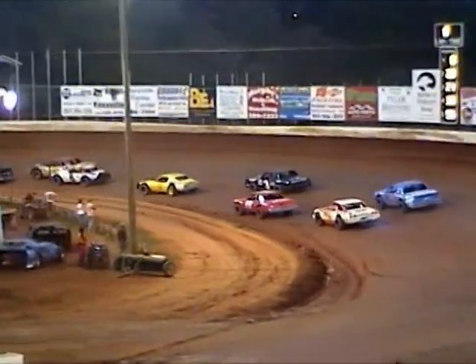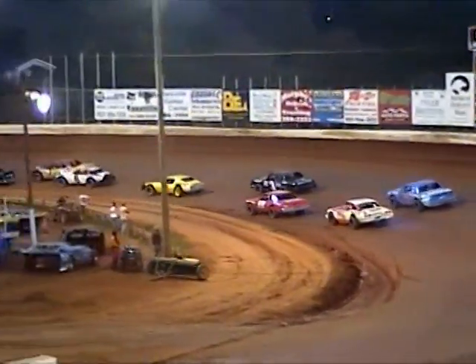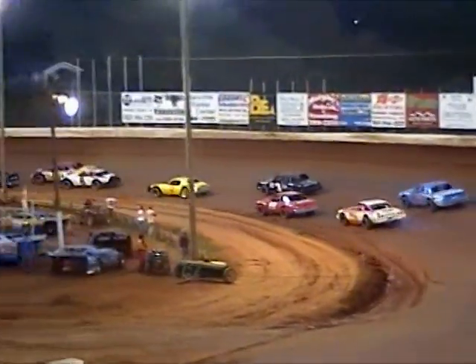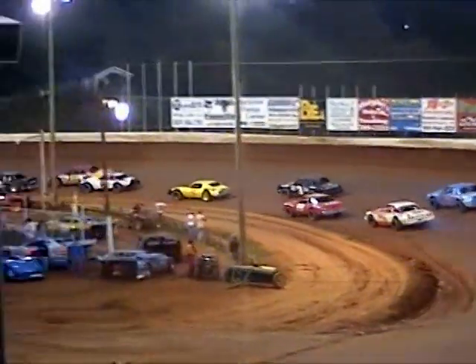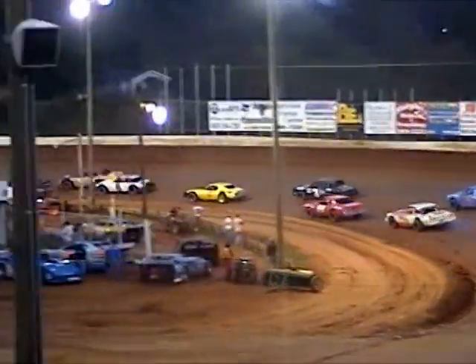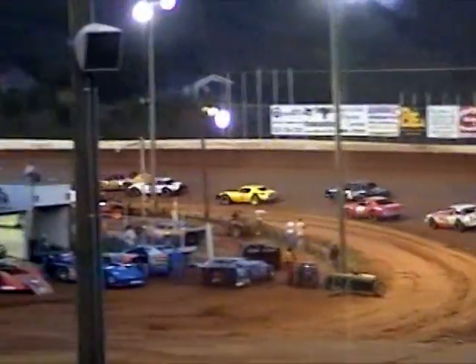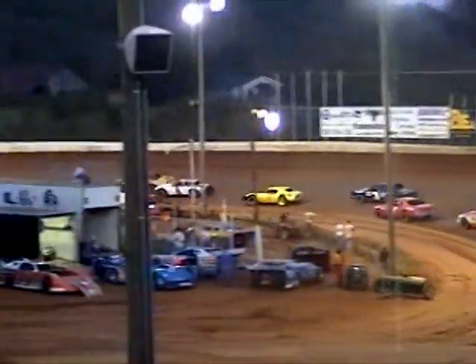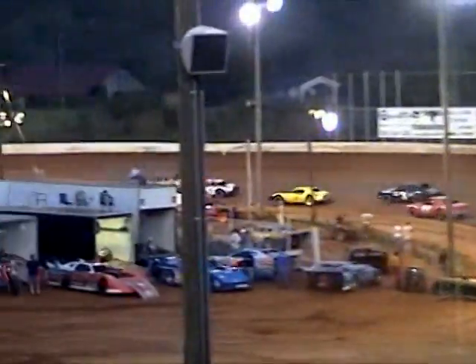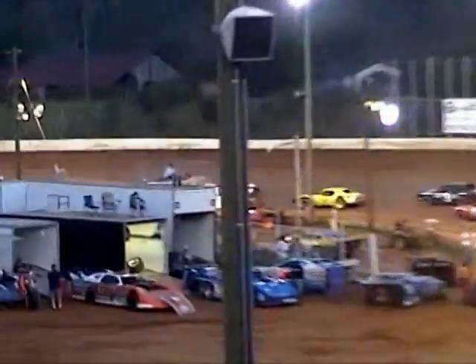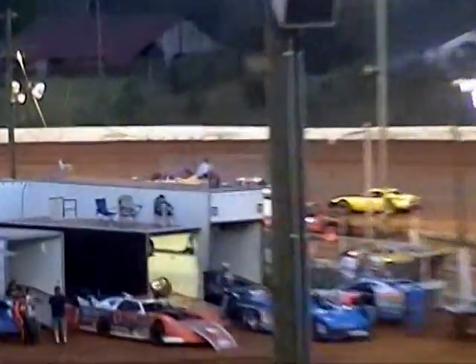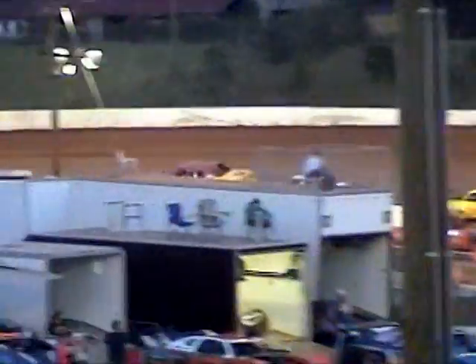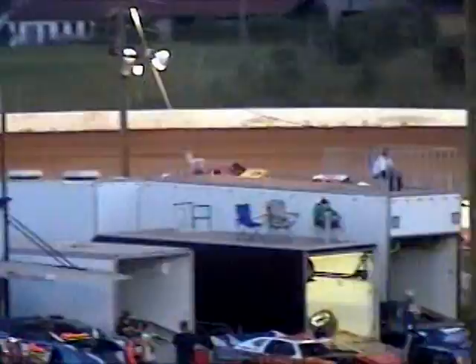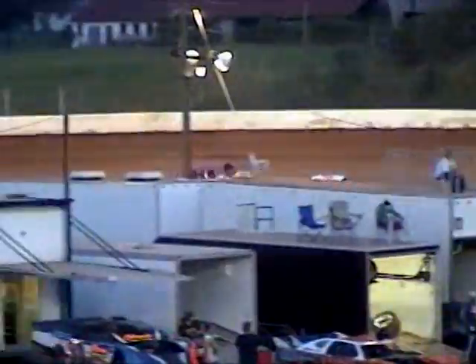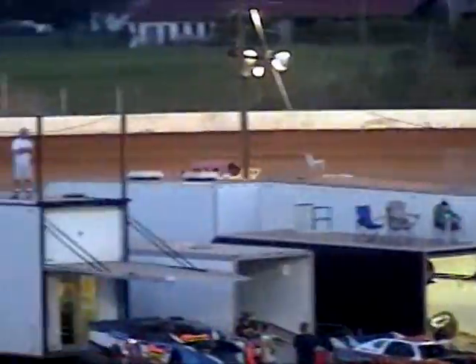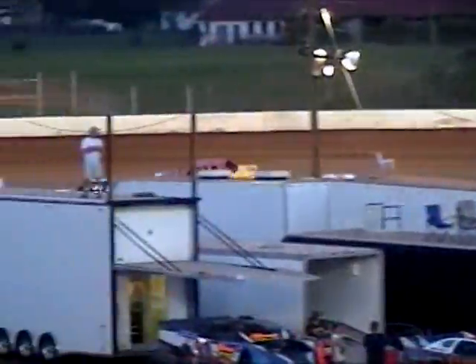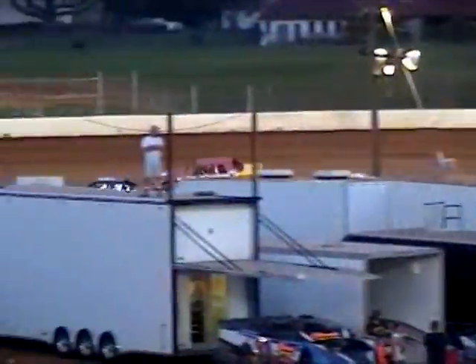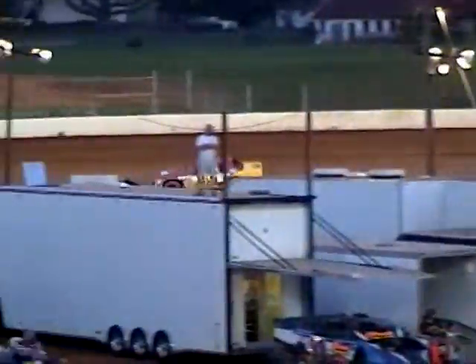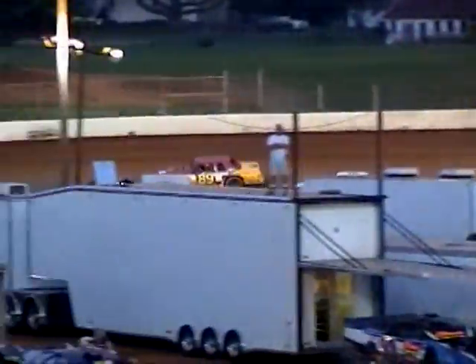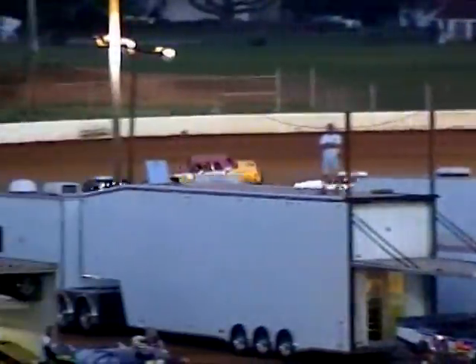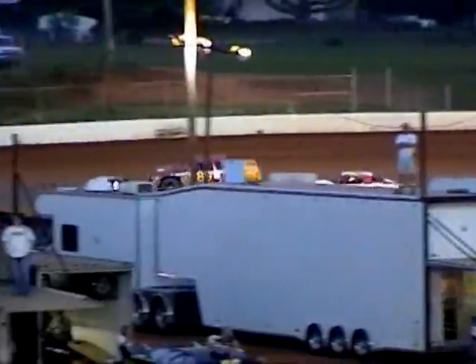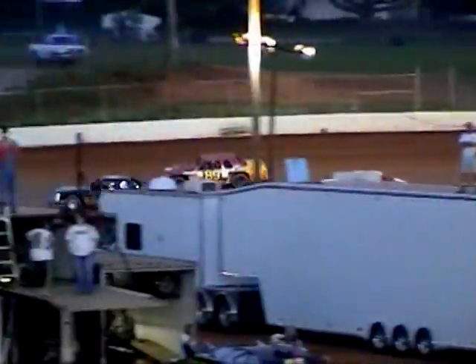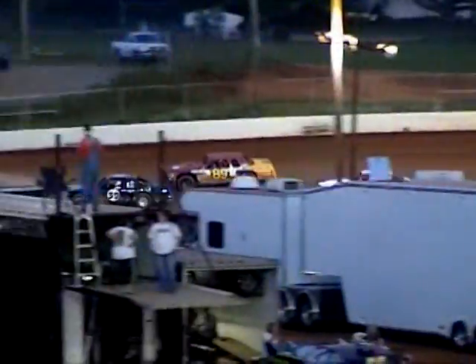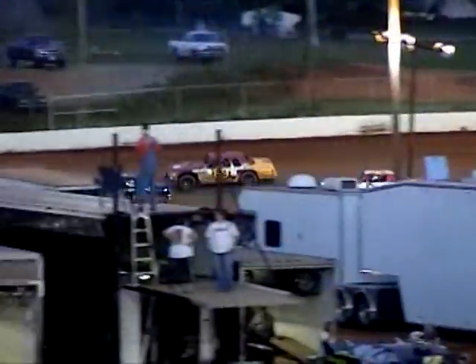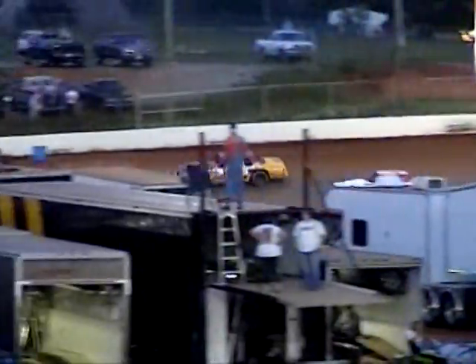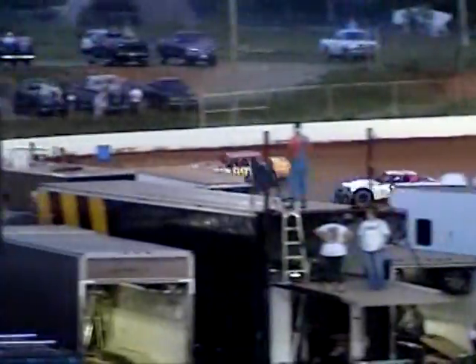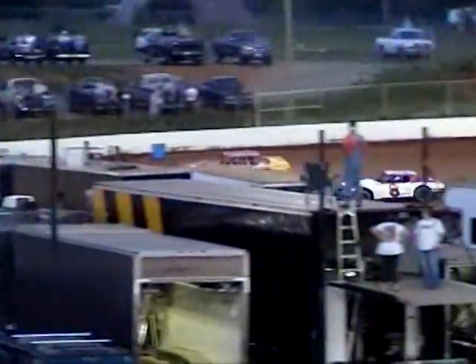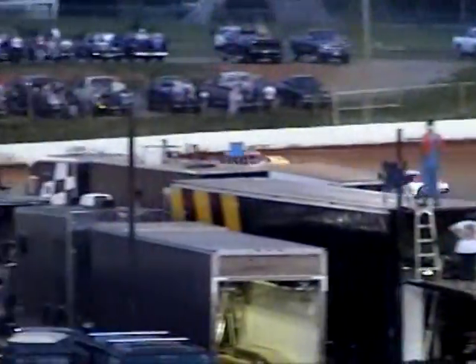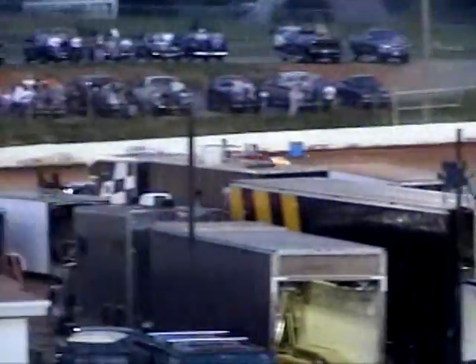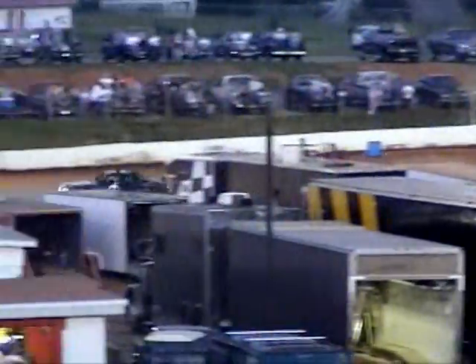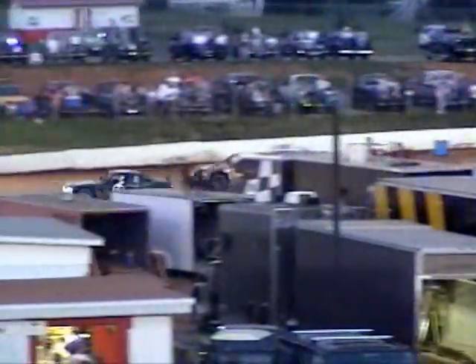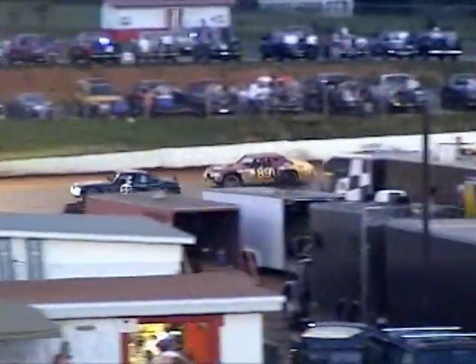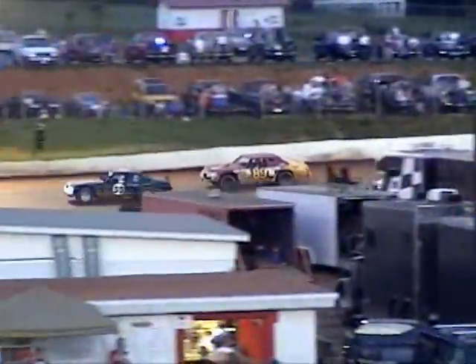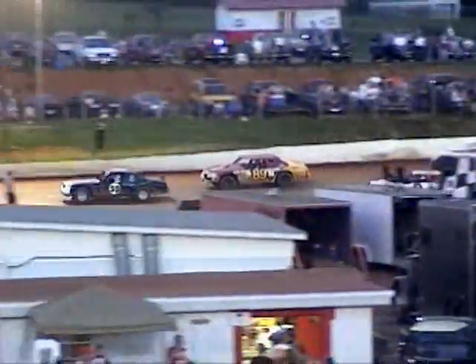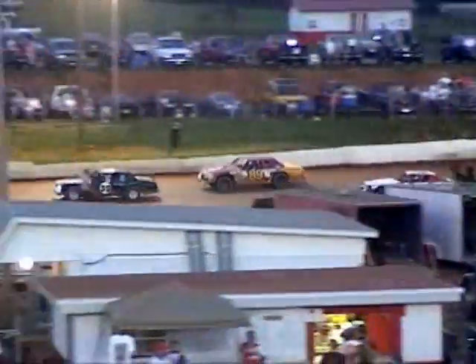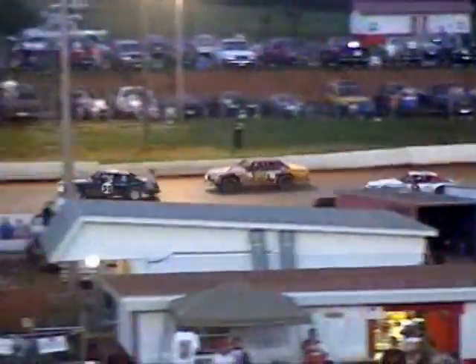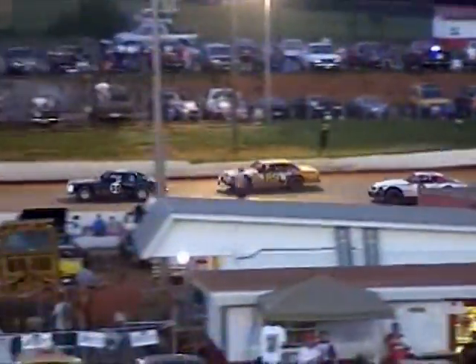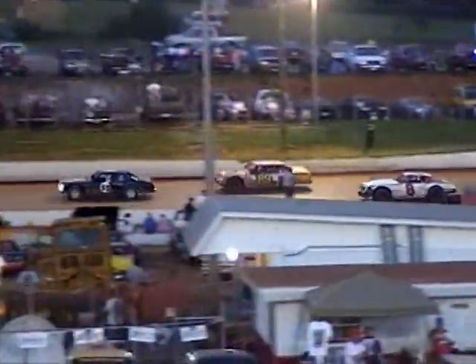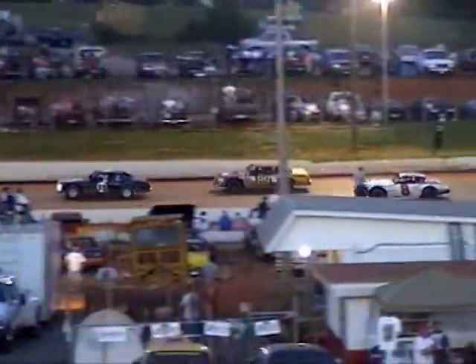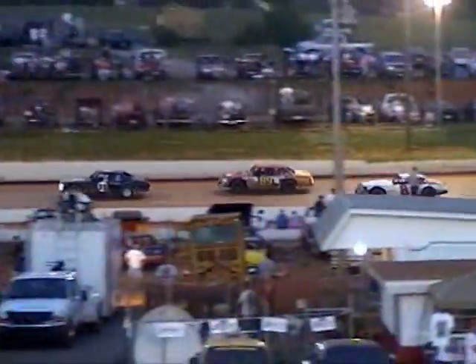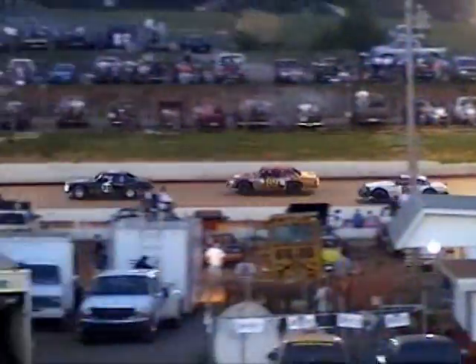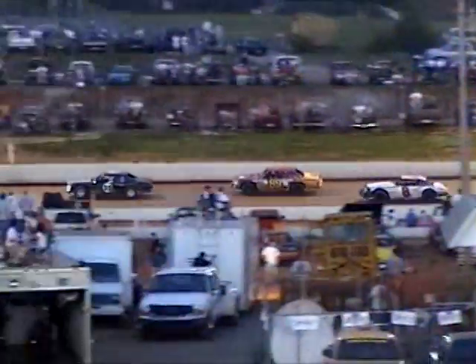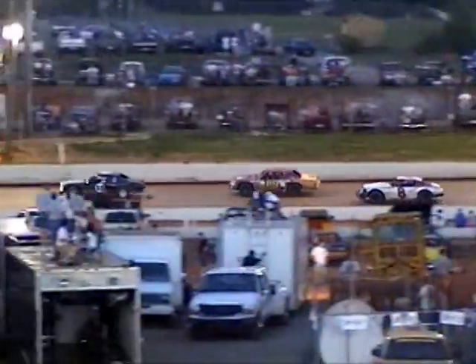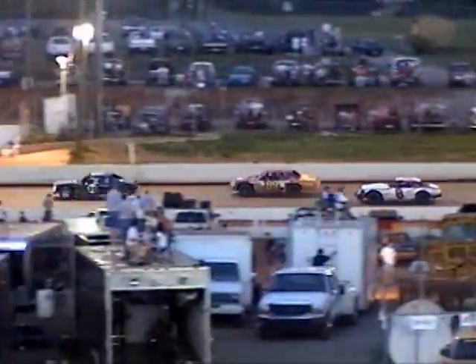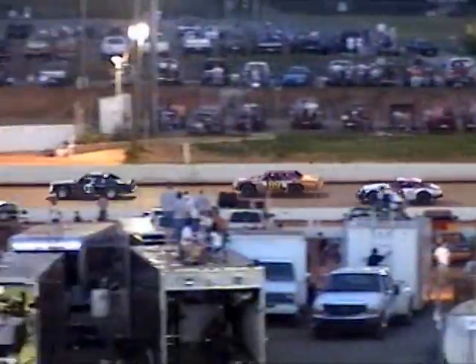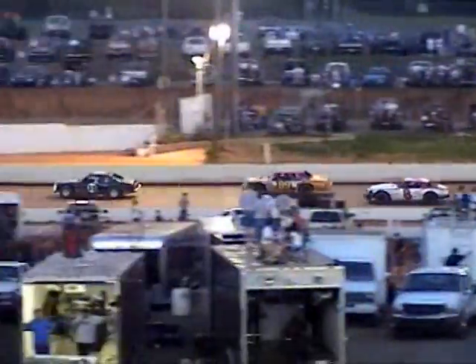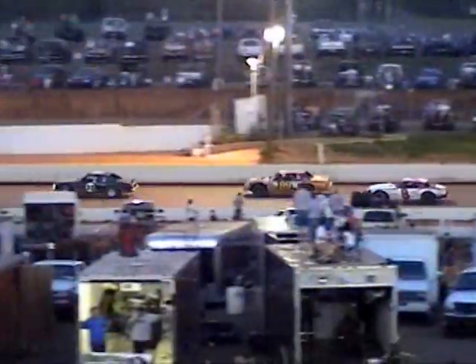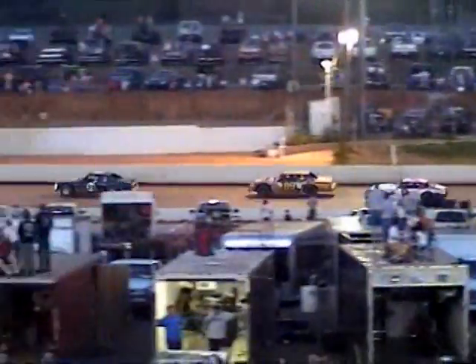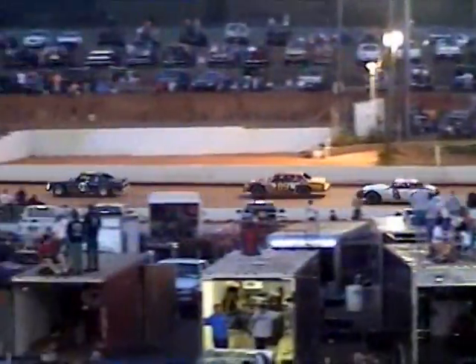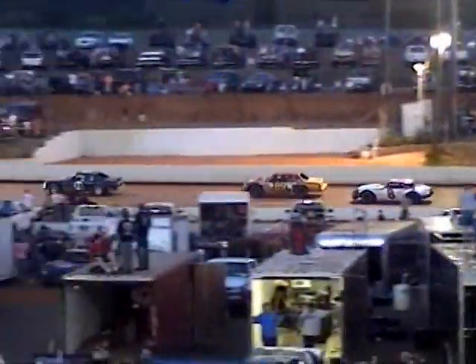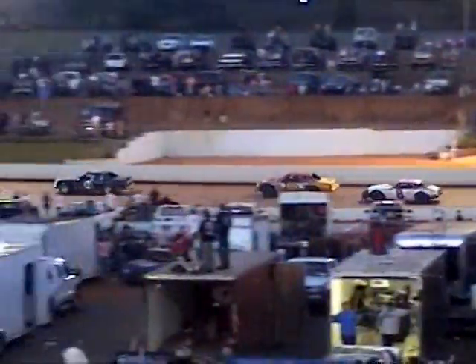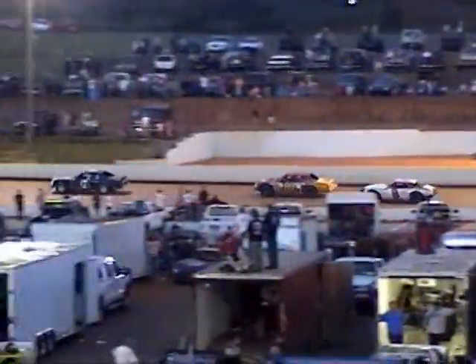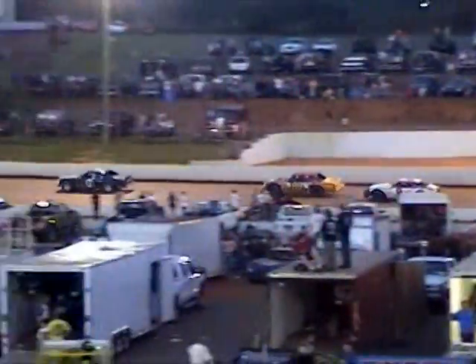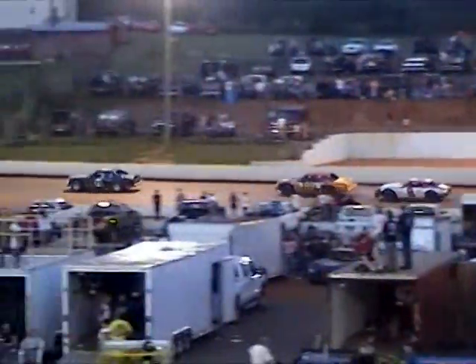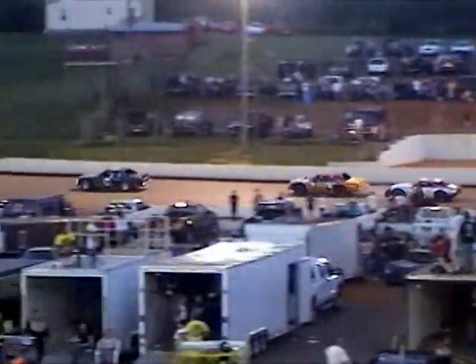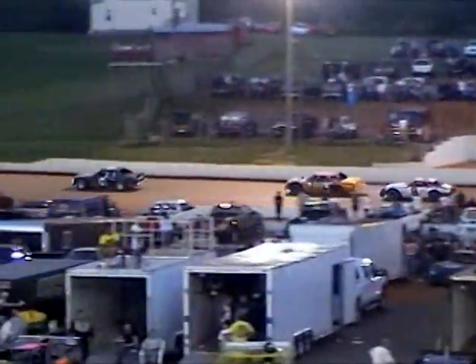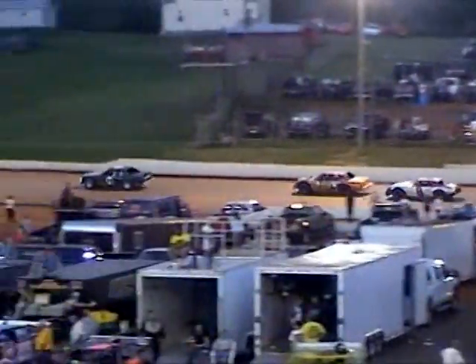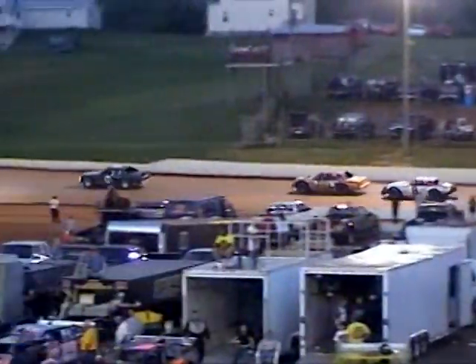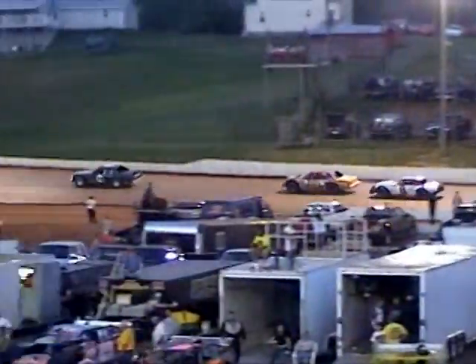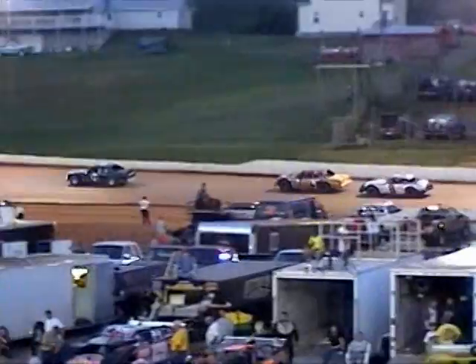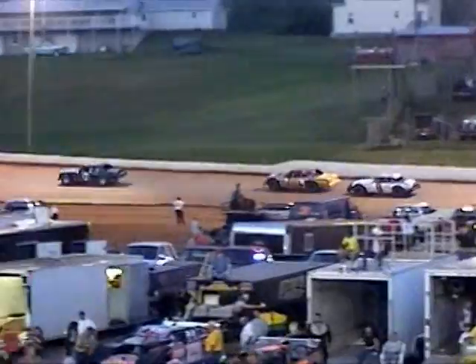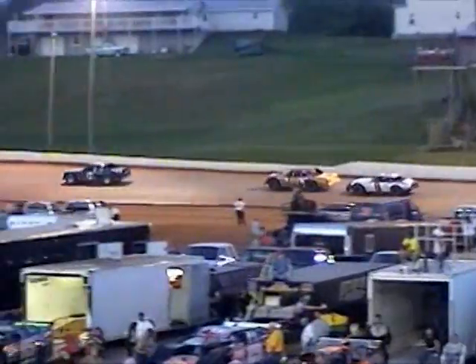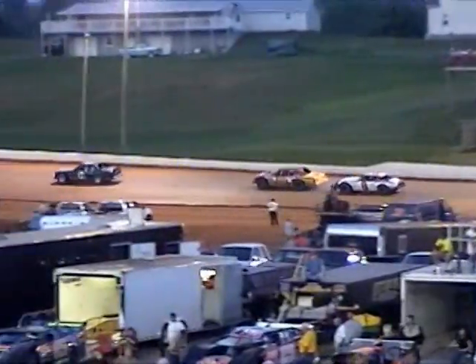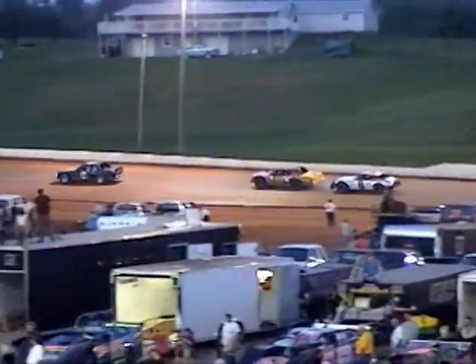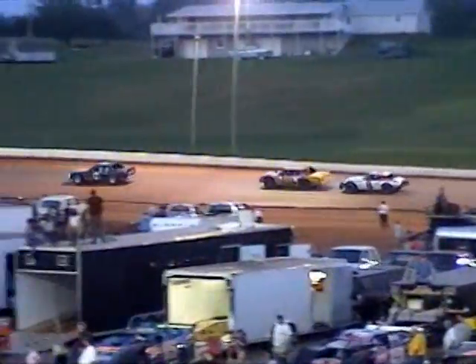Jumping out to the lead in the 59, that's Brian McDaniel. They get themselves sorted out coming out of turn two. Up to second in the 89, that's Tim Kielby.